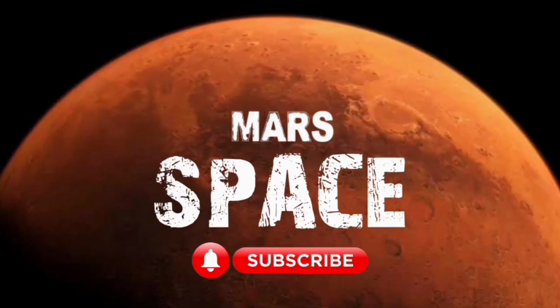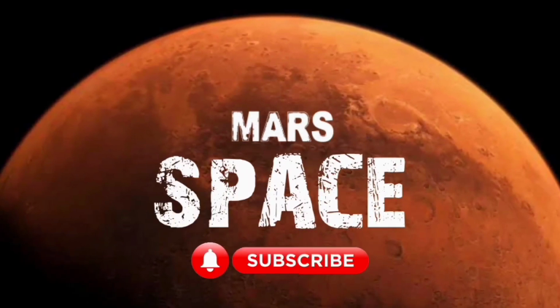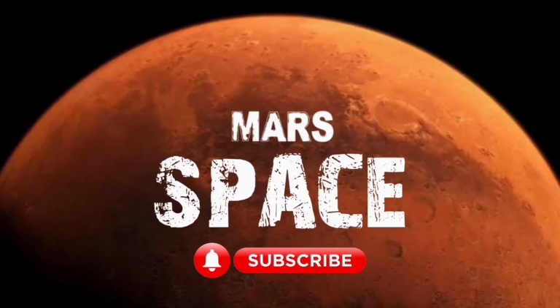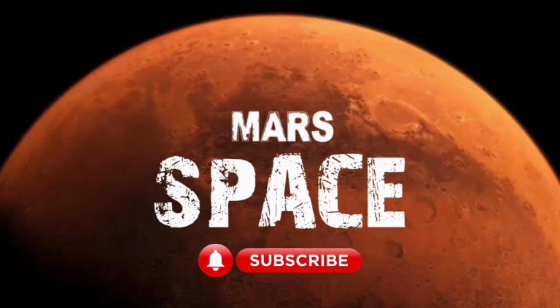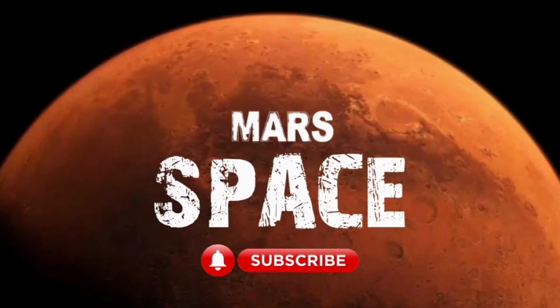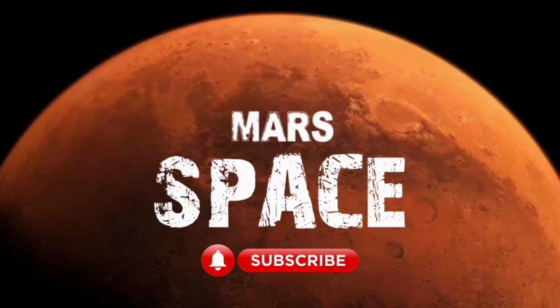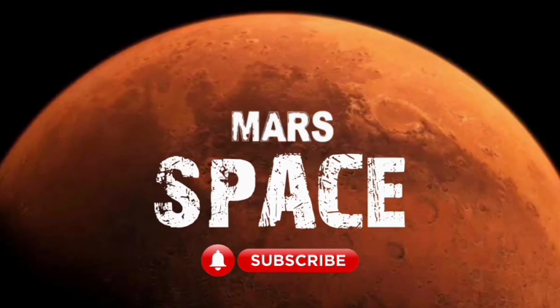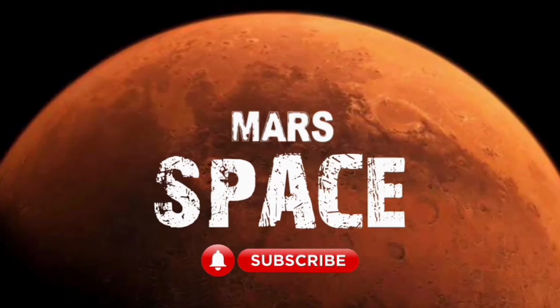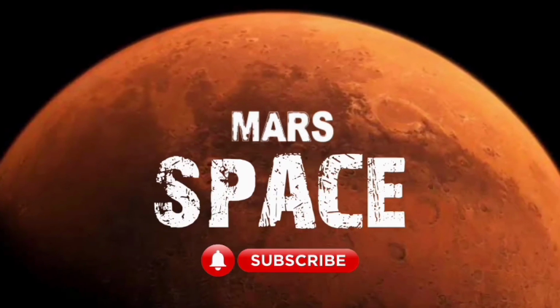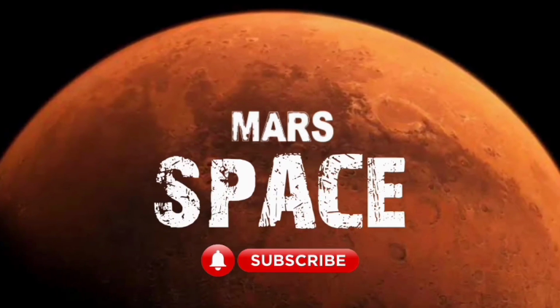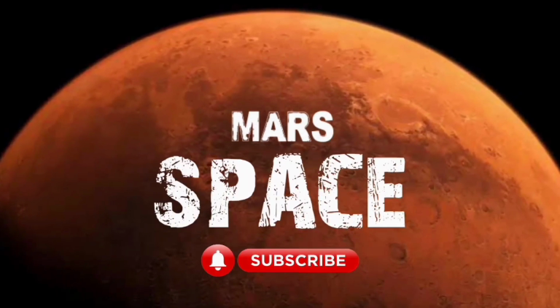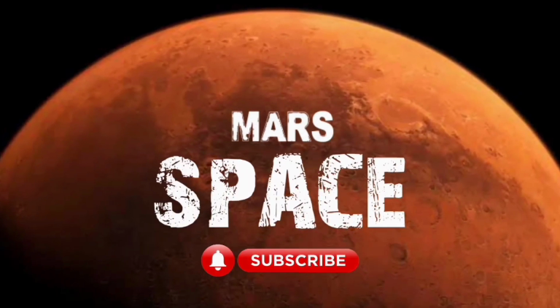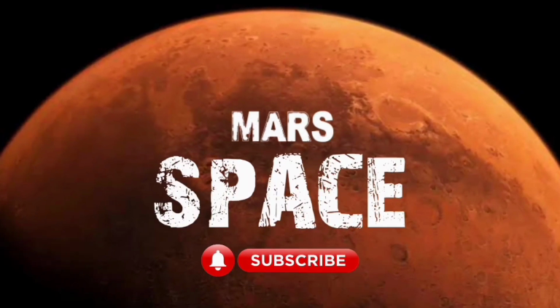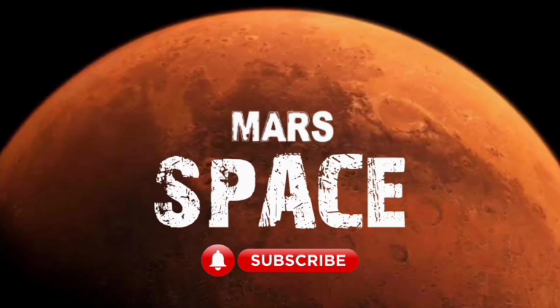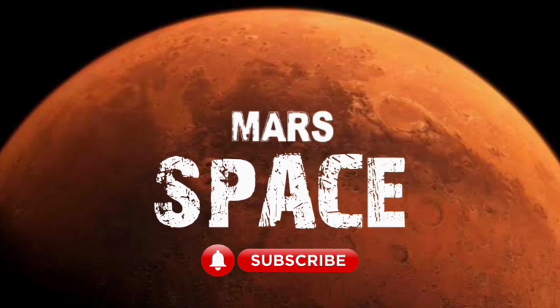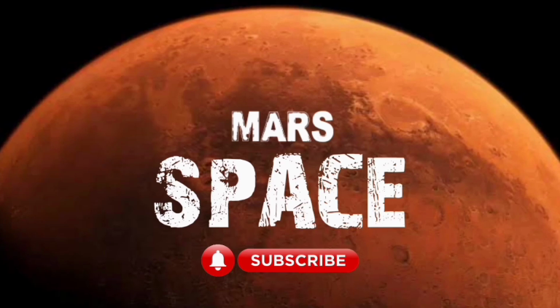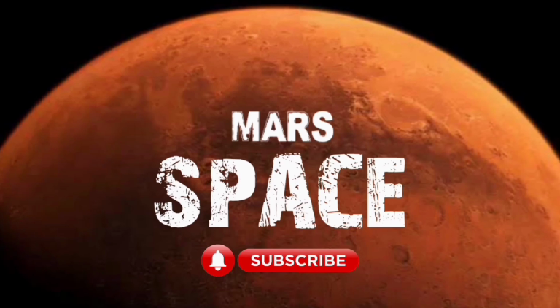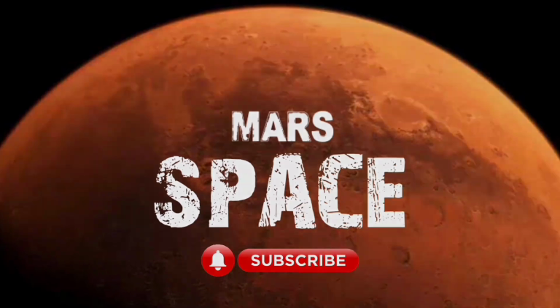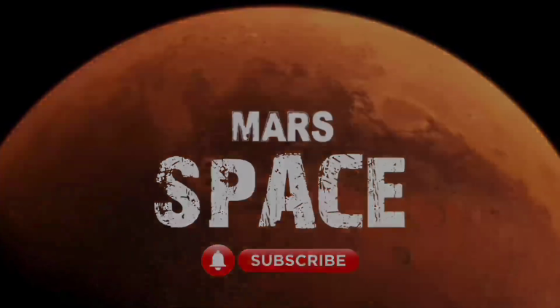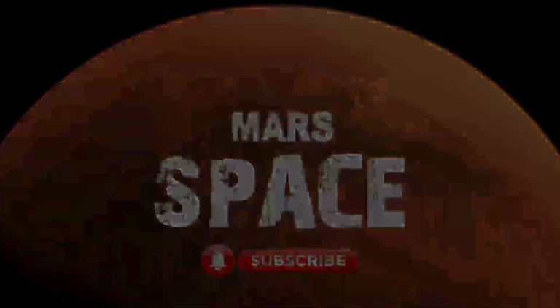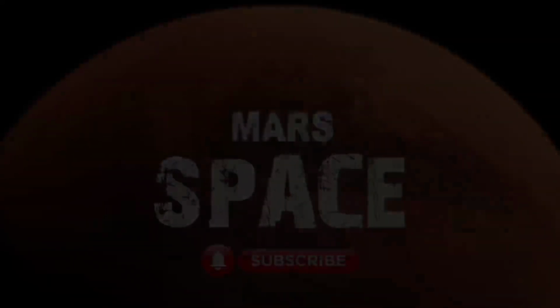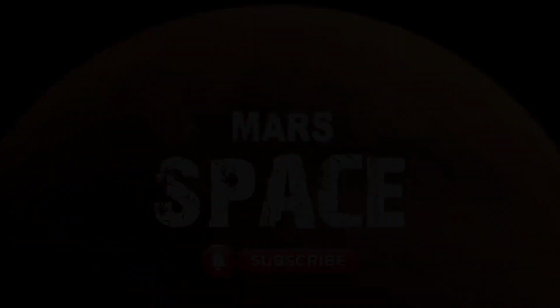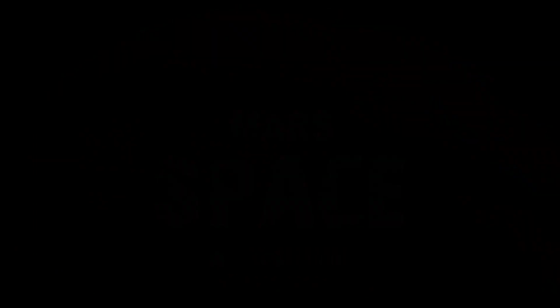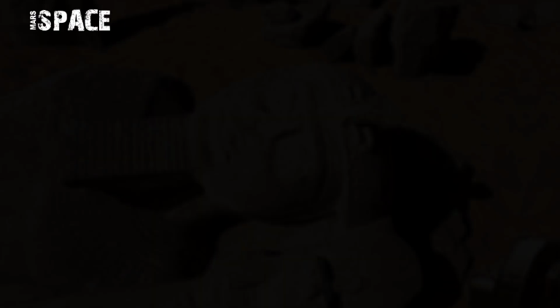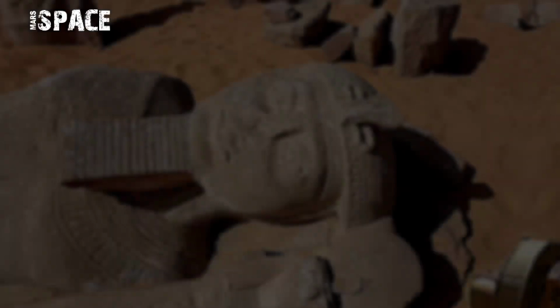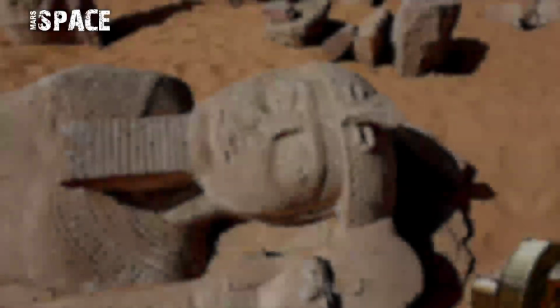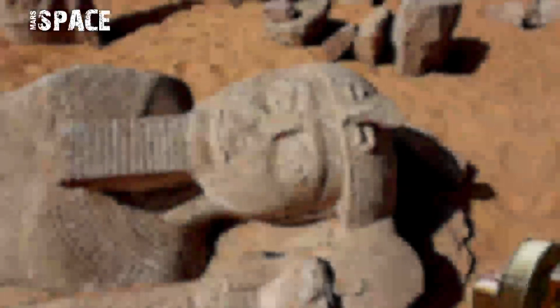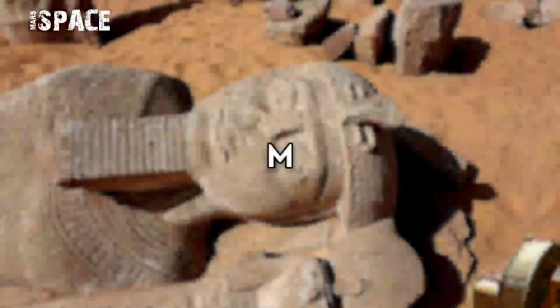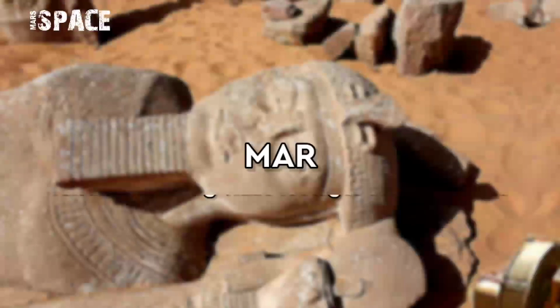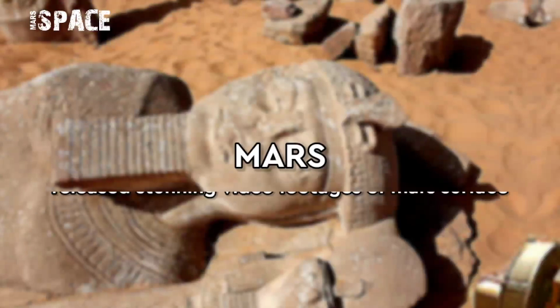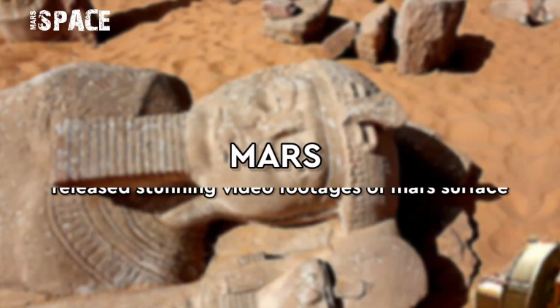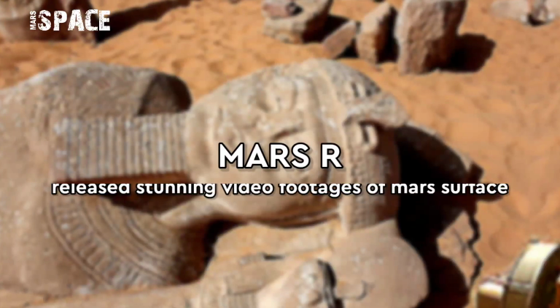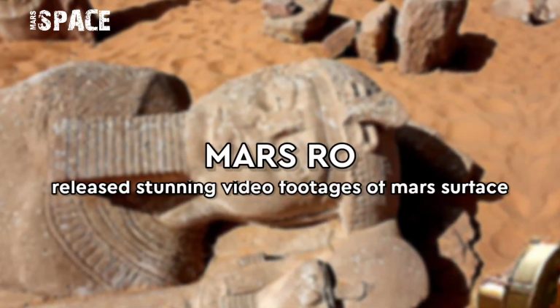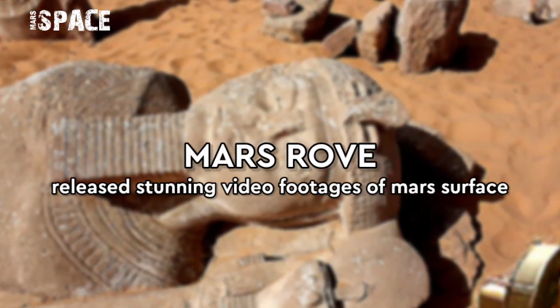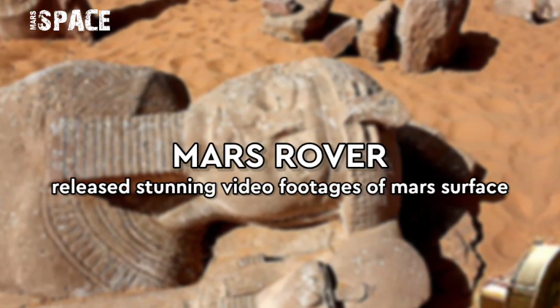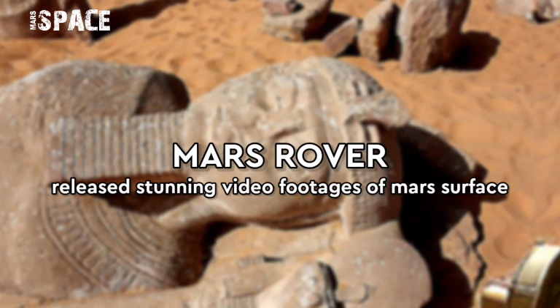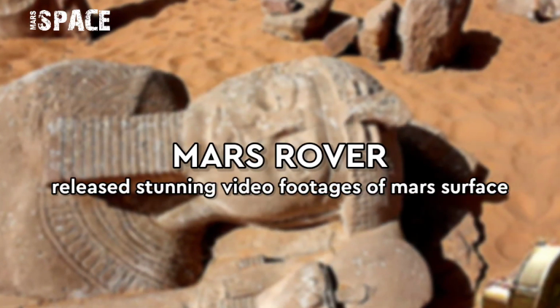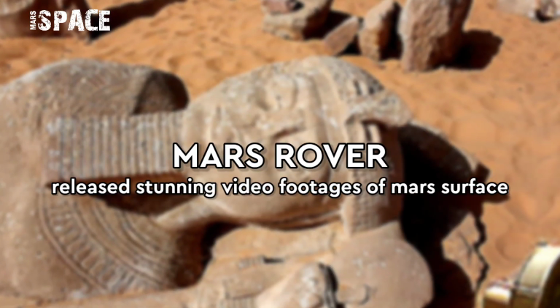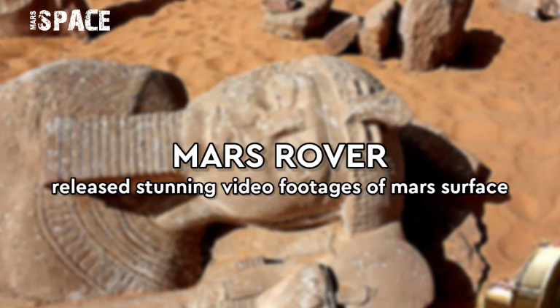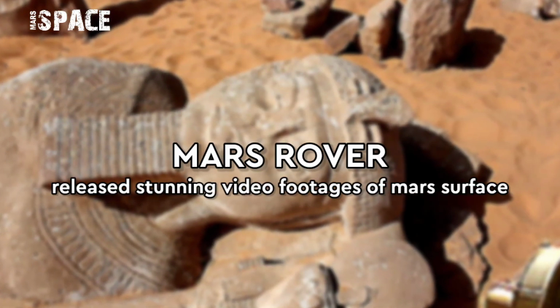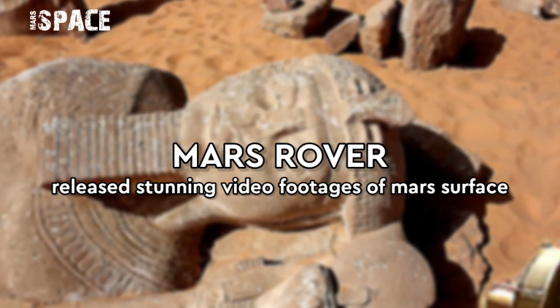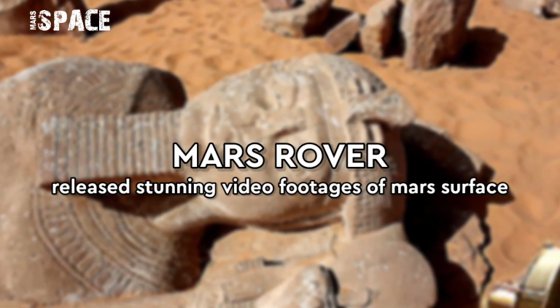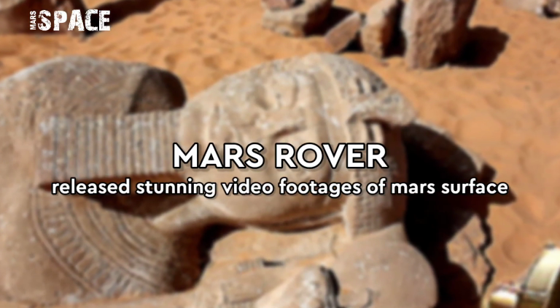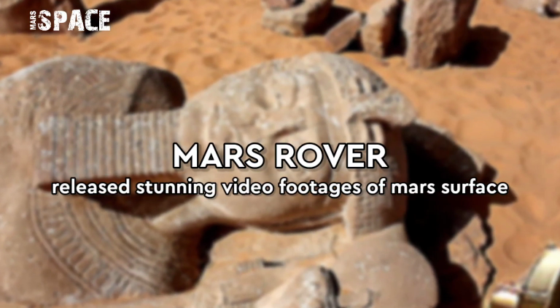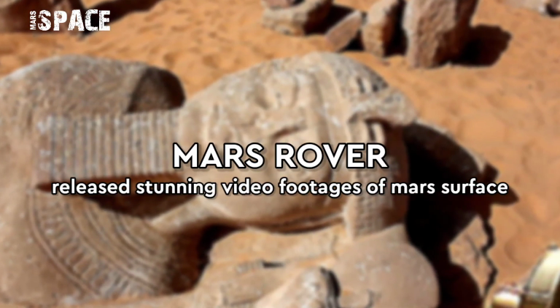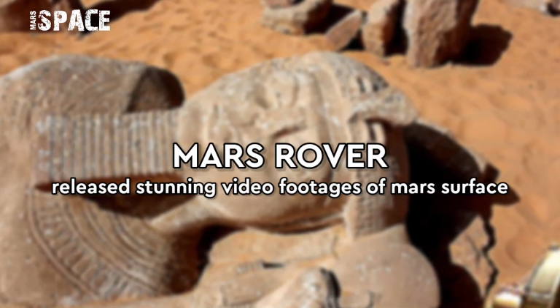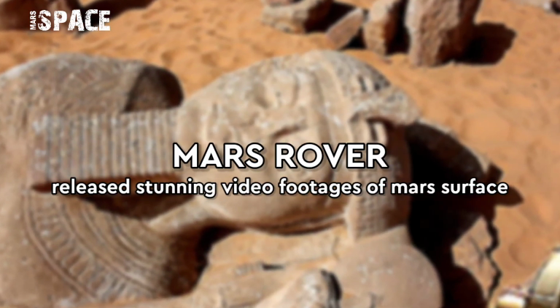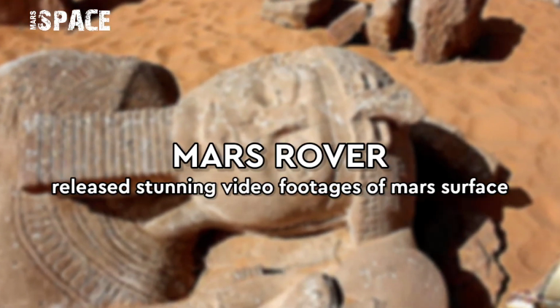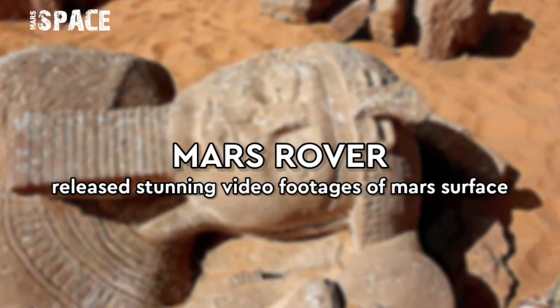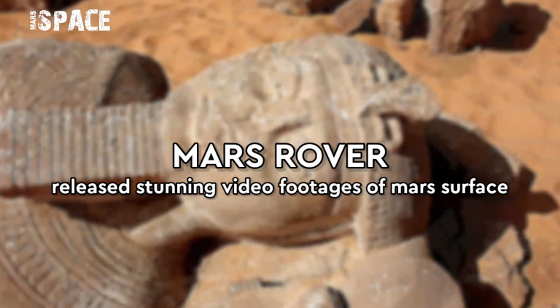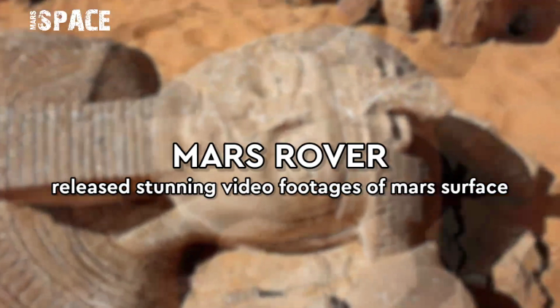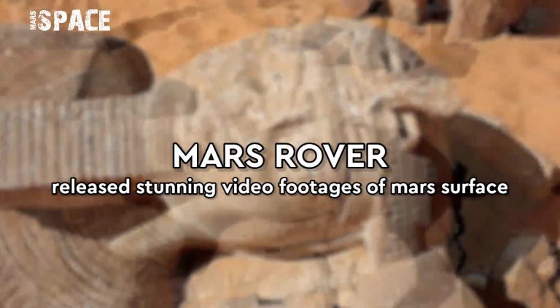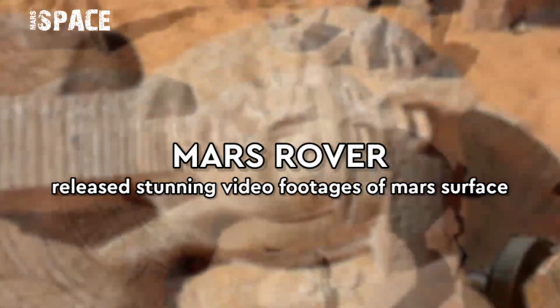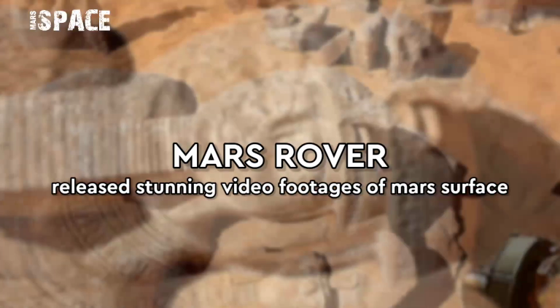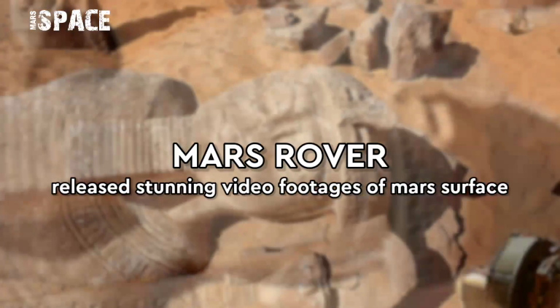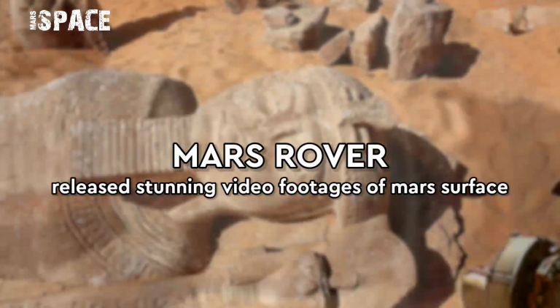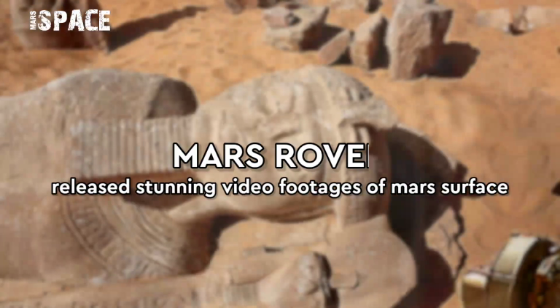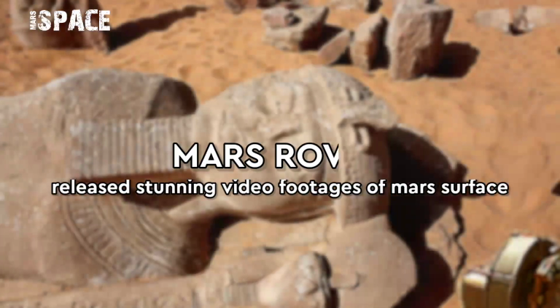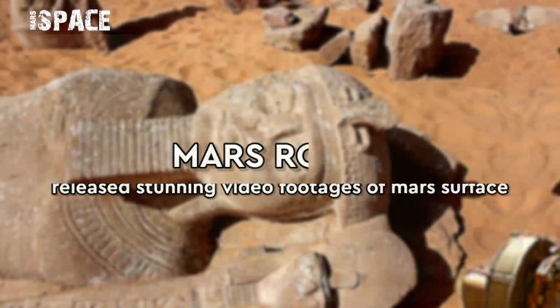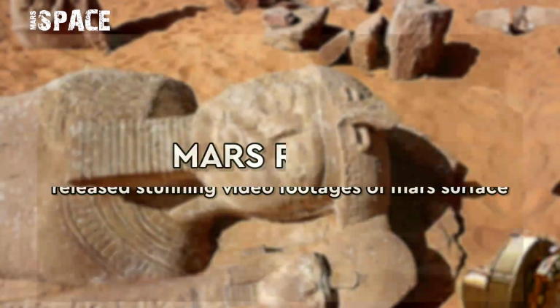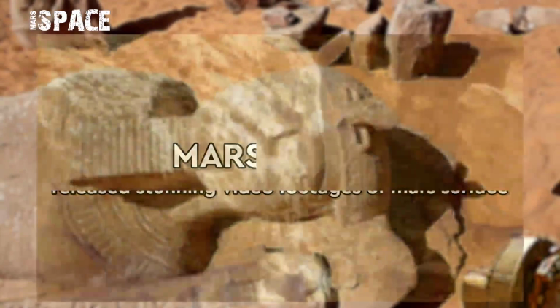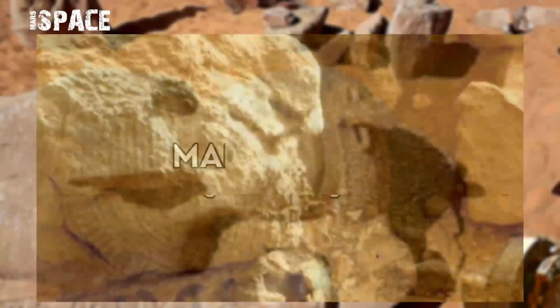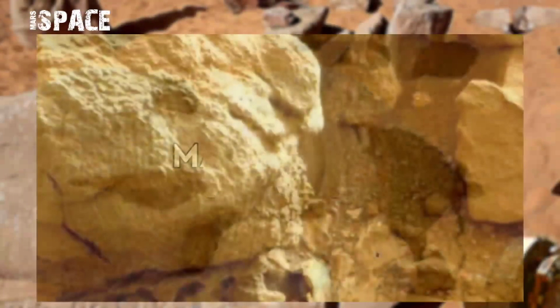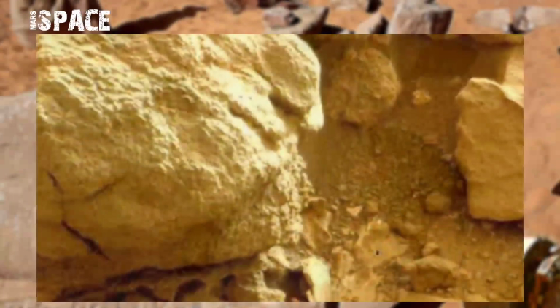Hello my dear friends, welcome back to the YouTube channel Mars is best. For more updates hit the bell icon with thumbs up and please watch the full video.